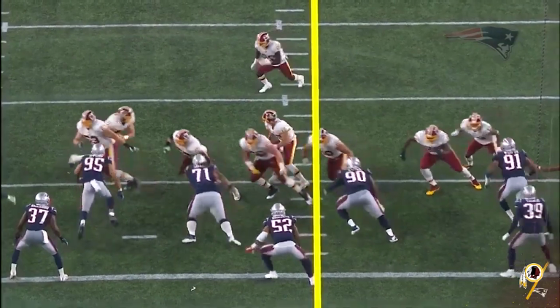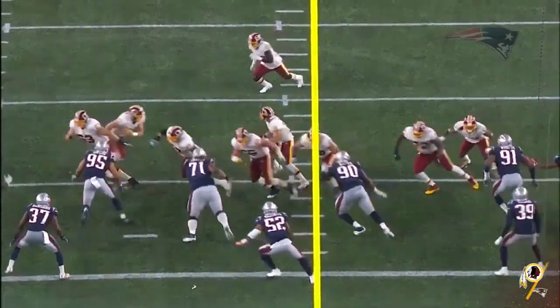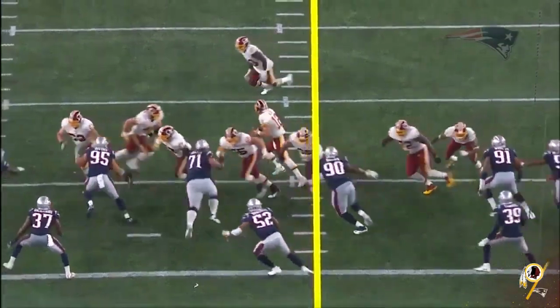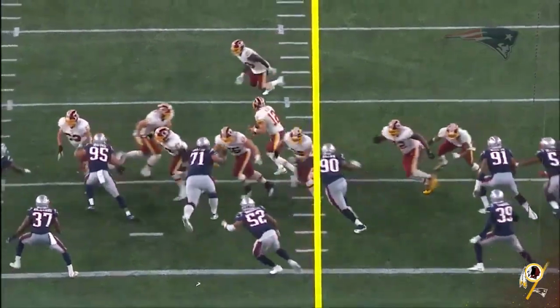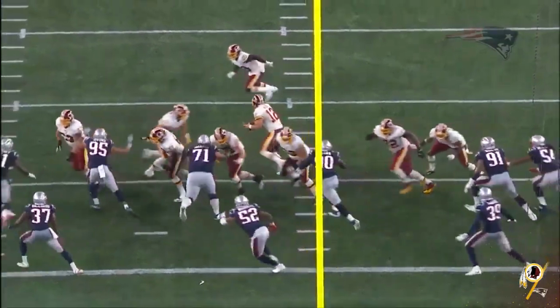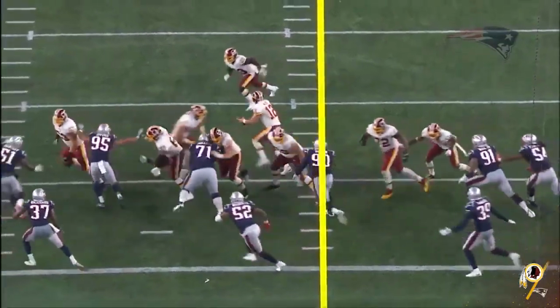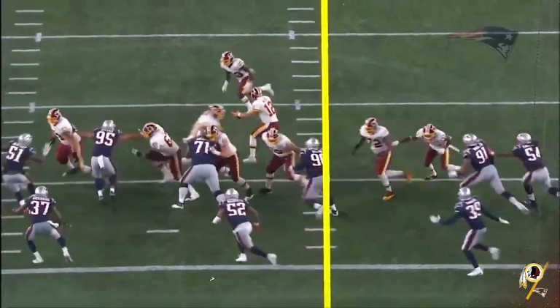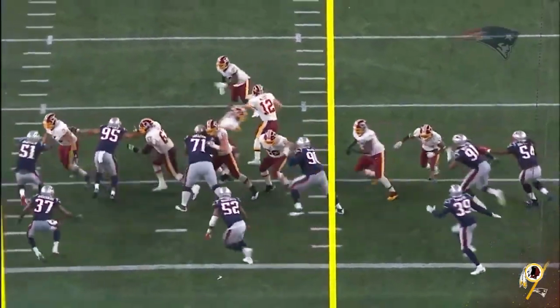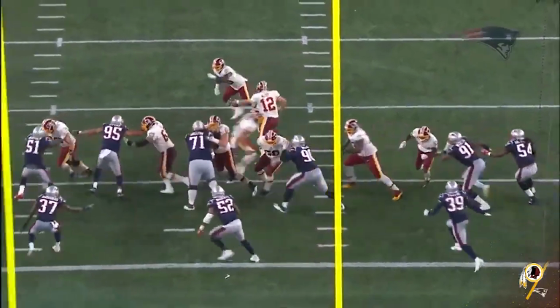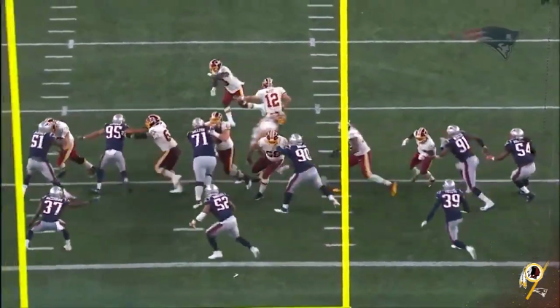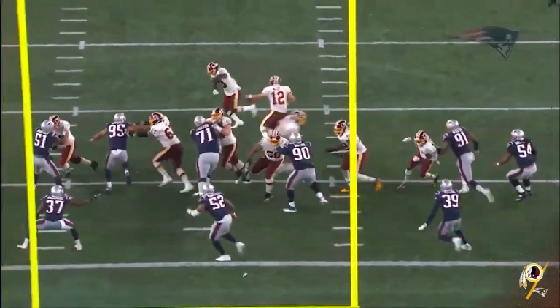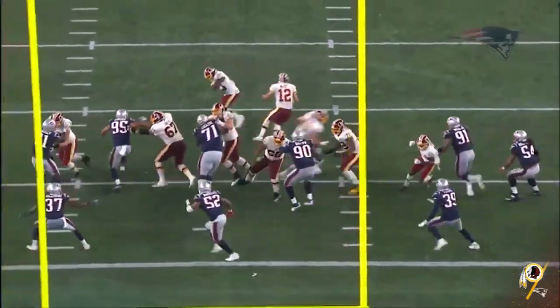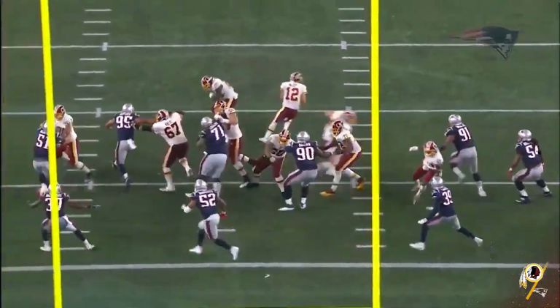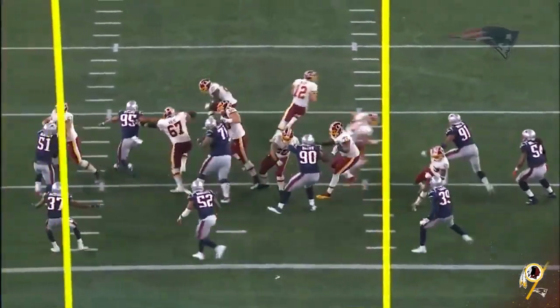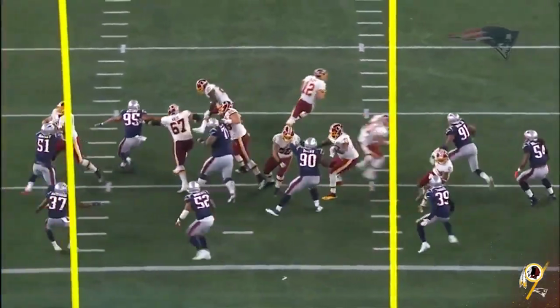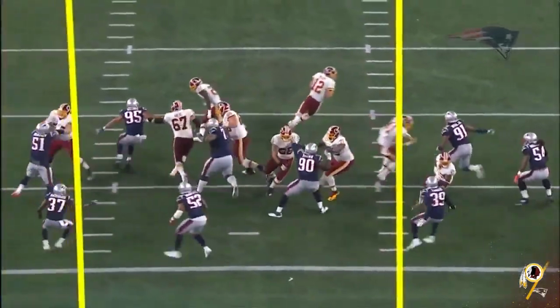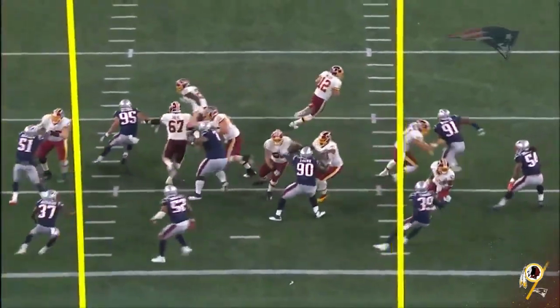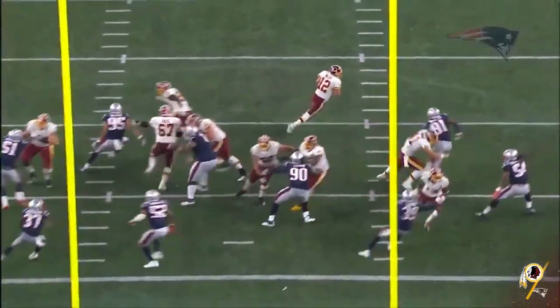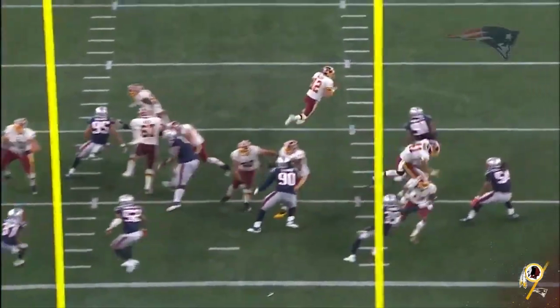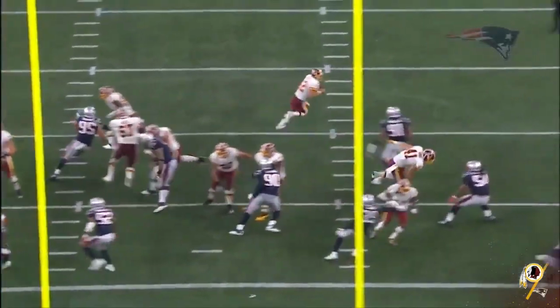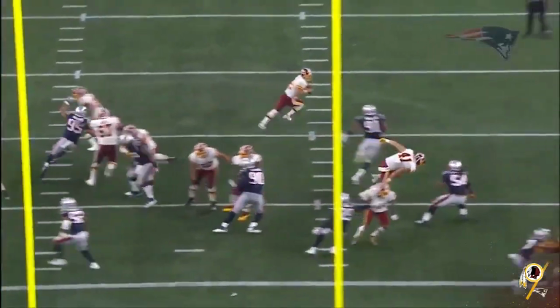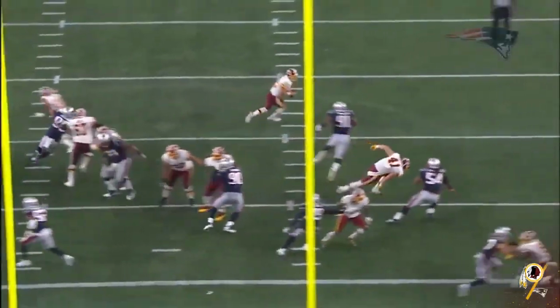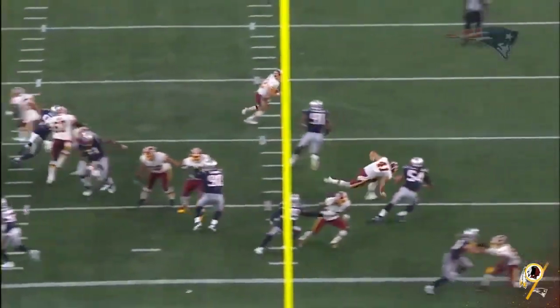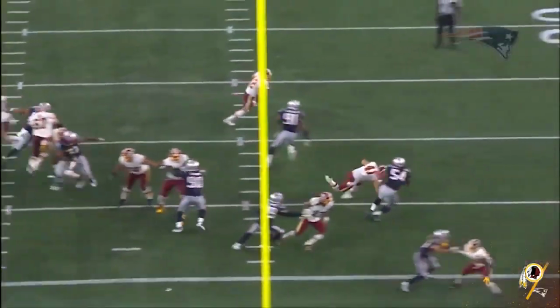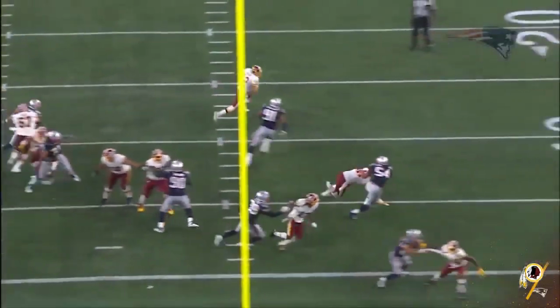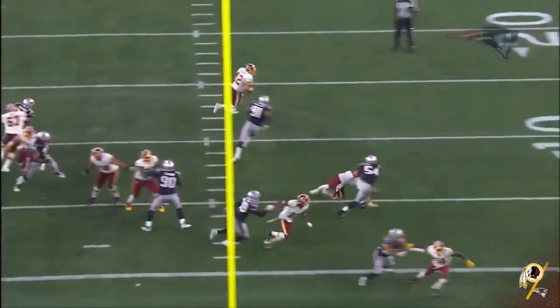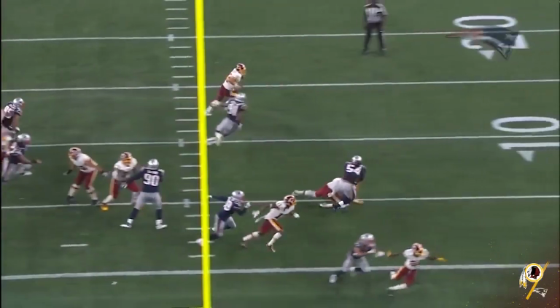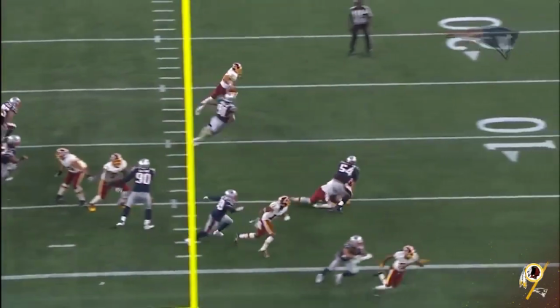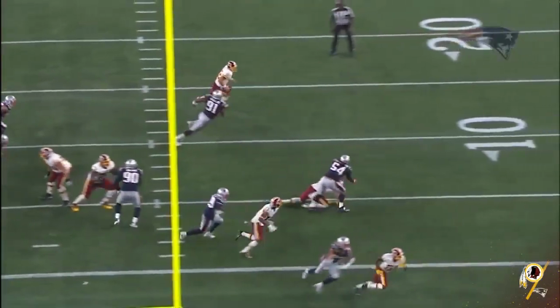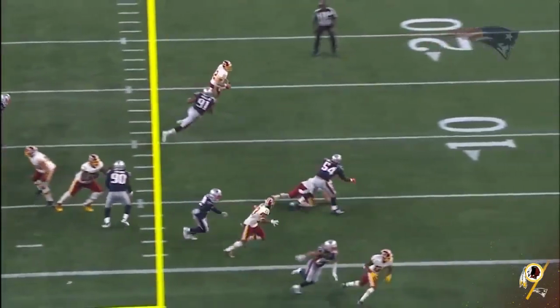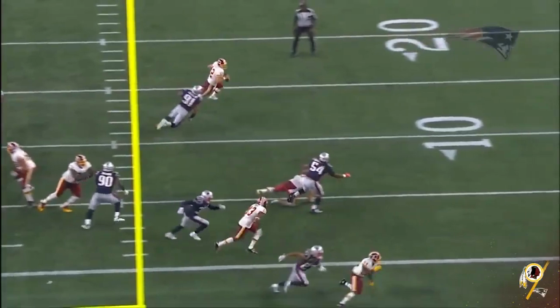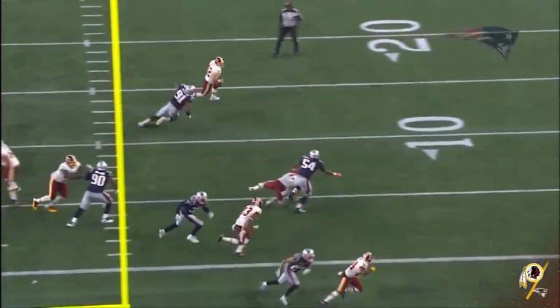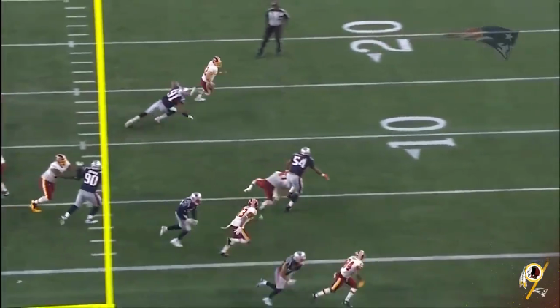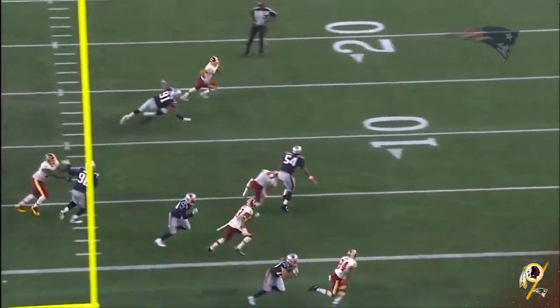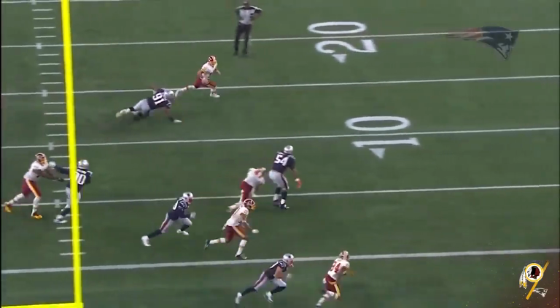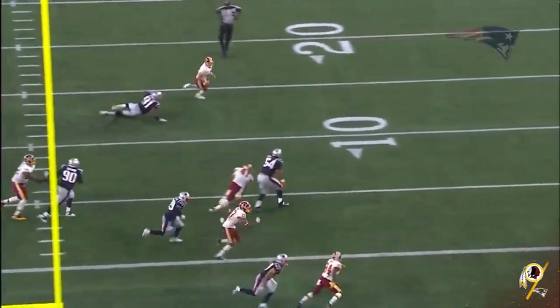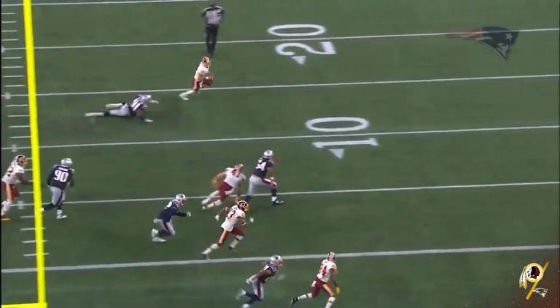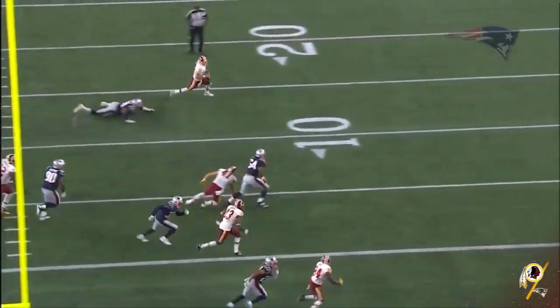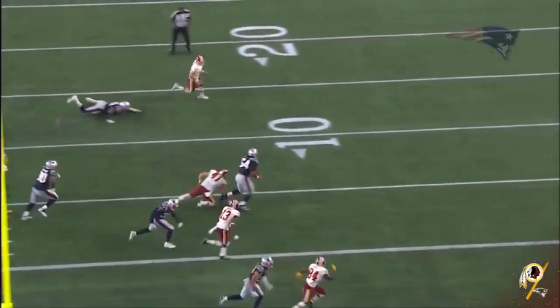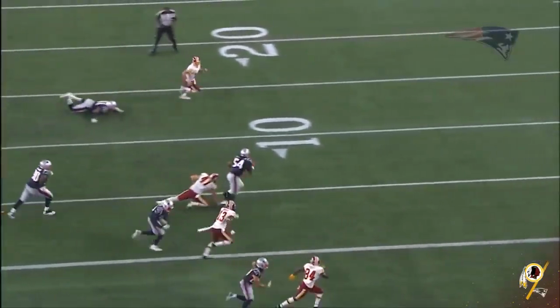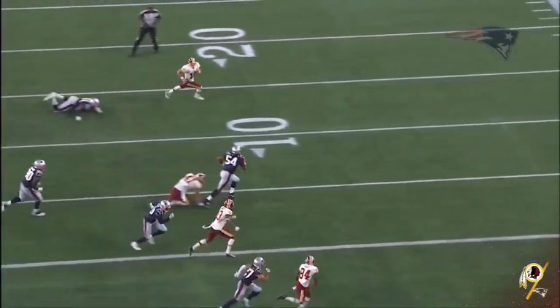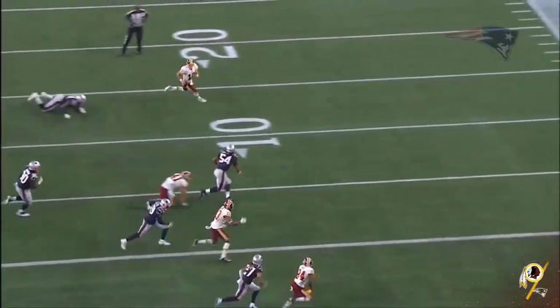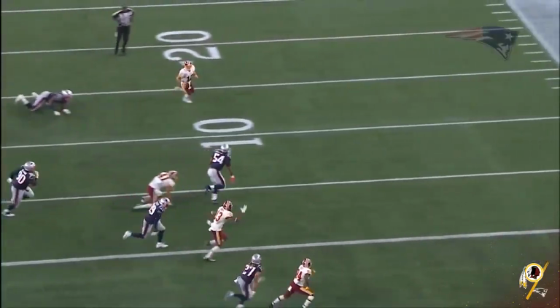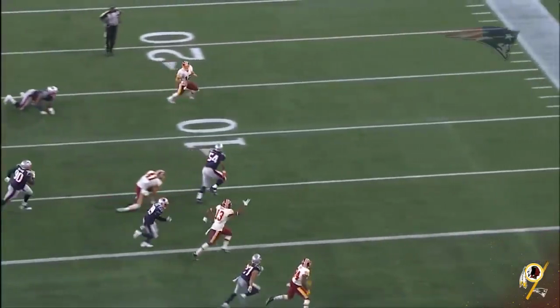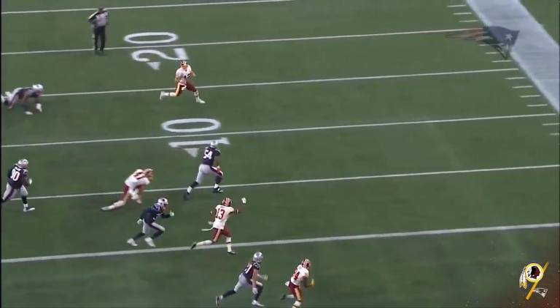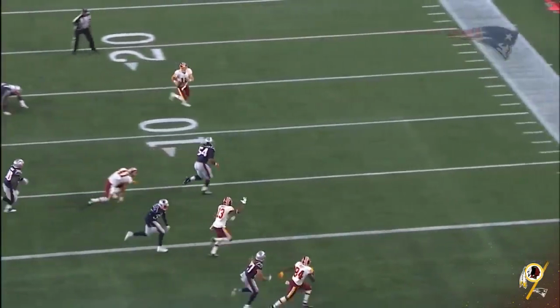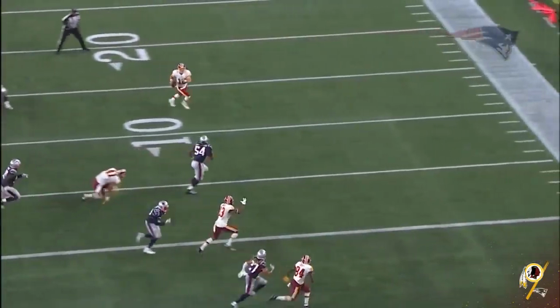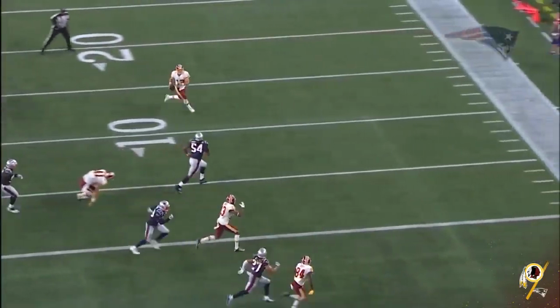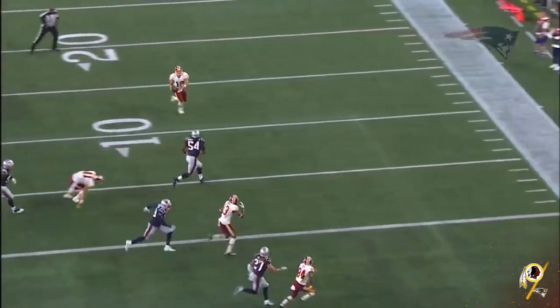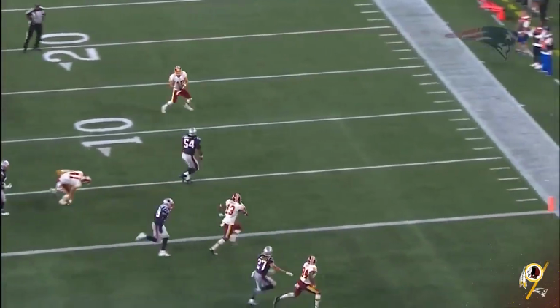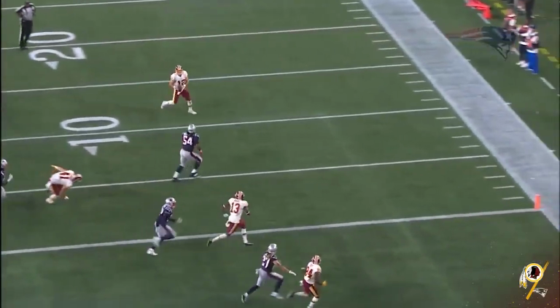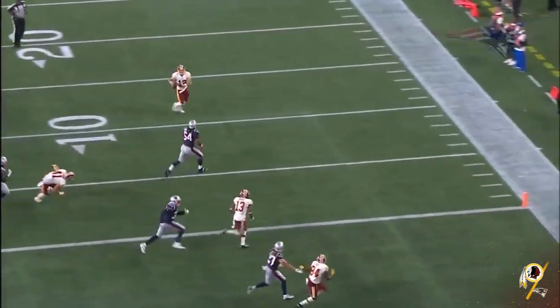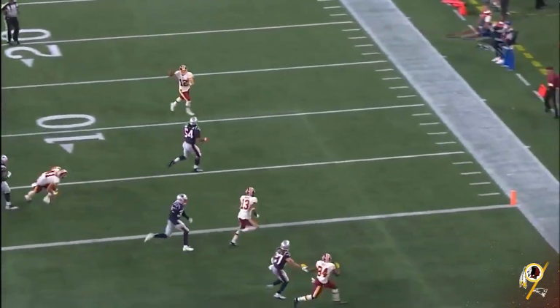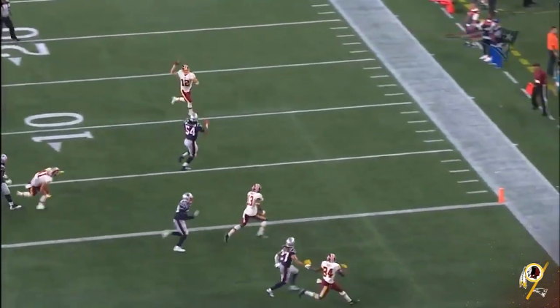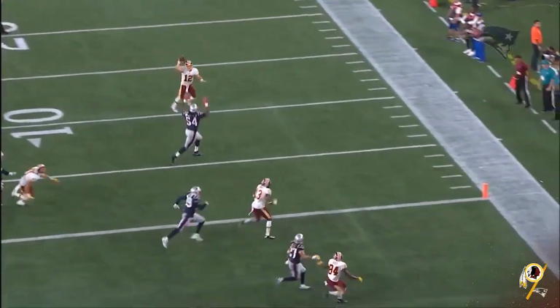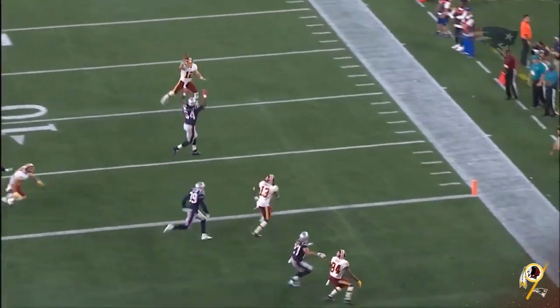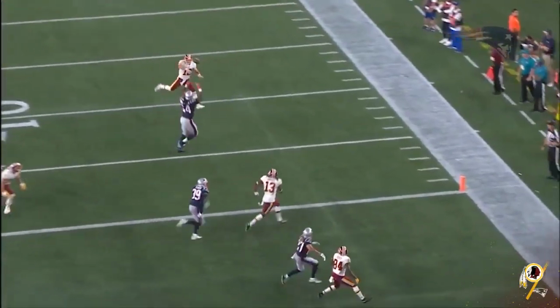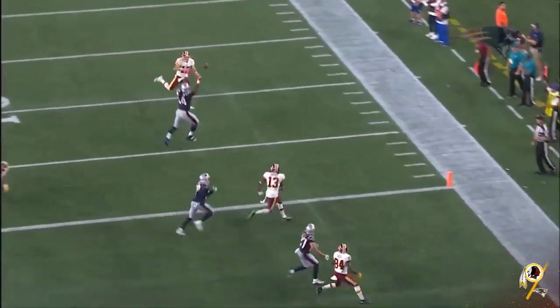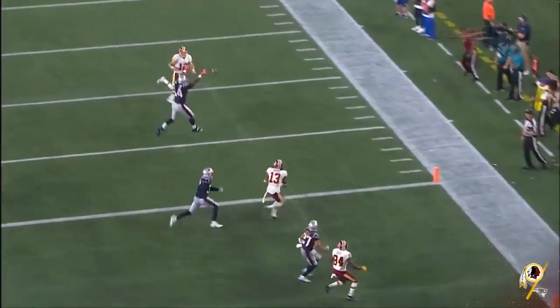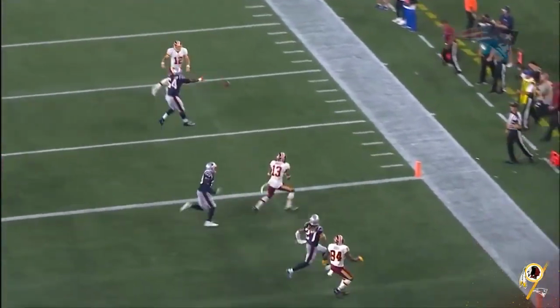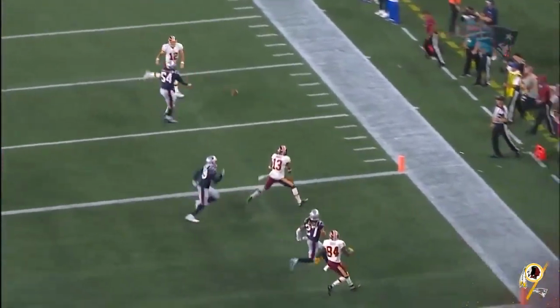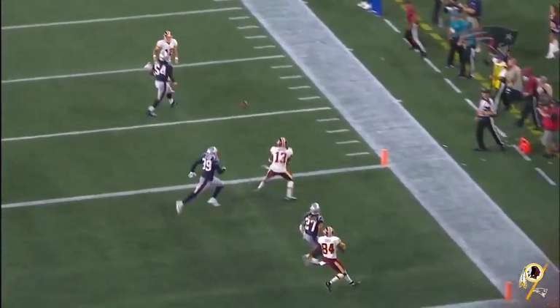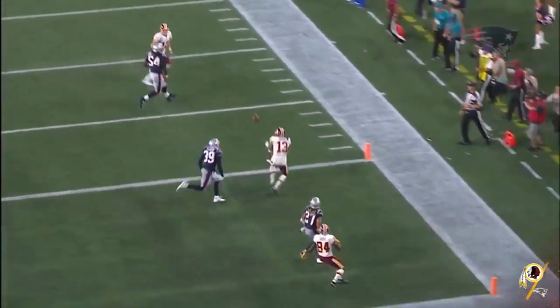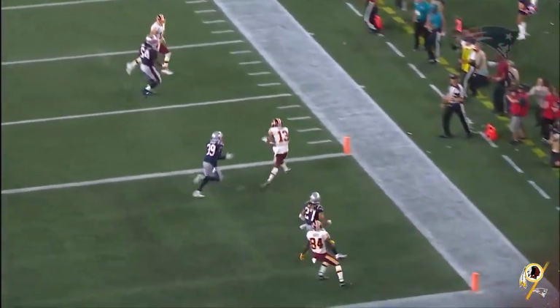That's just — see that guy flashing across there. Sometimes you got to hit him. He's on the ground, so he's gone. The high gets out. That's an extra guy.